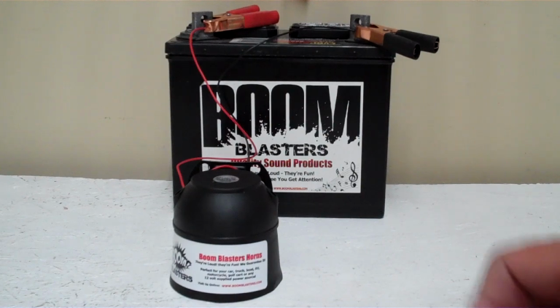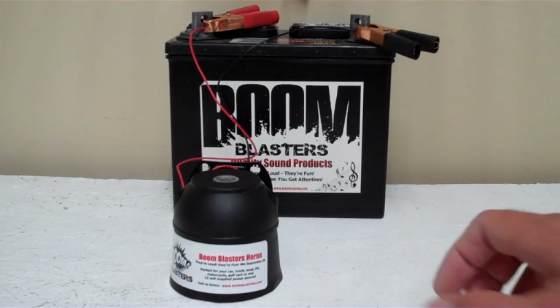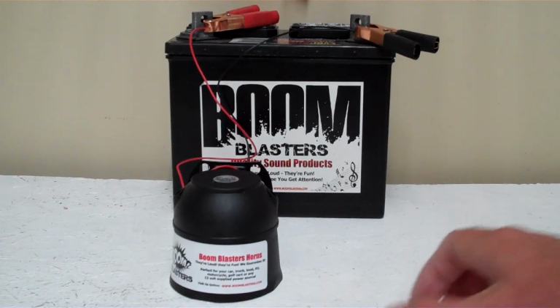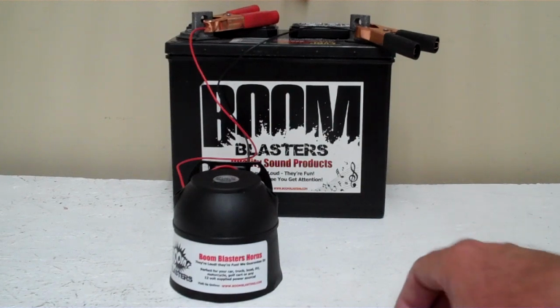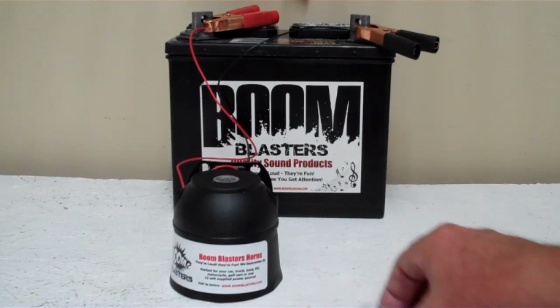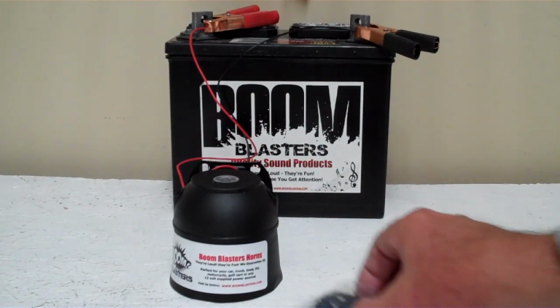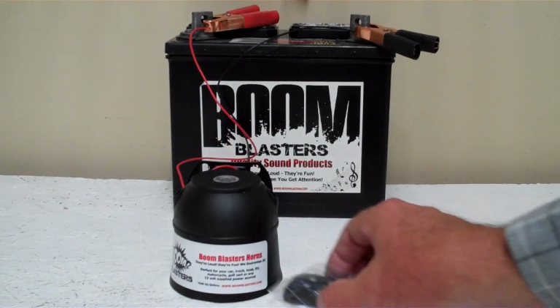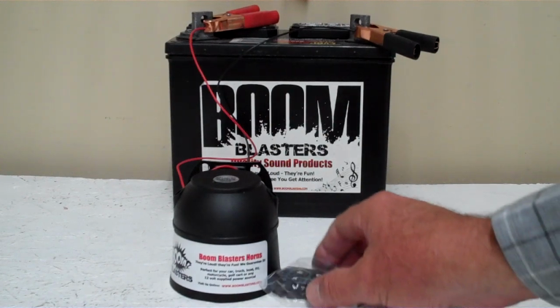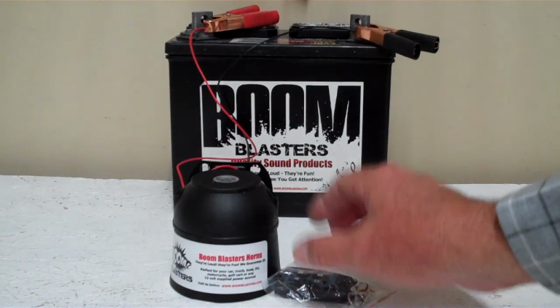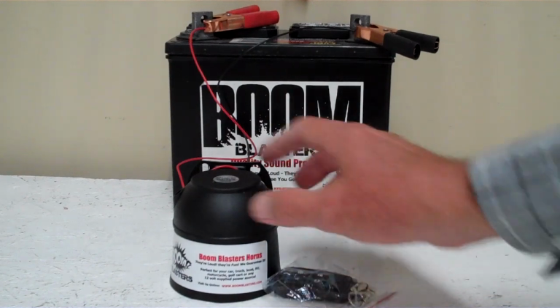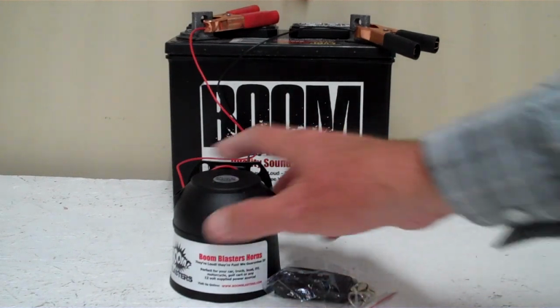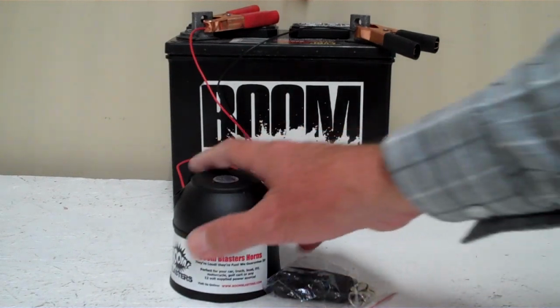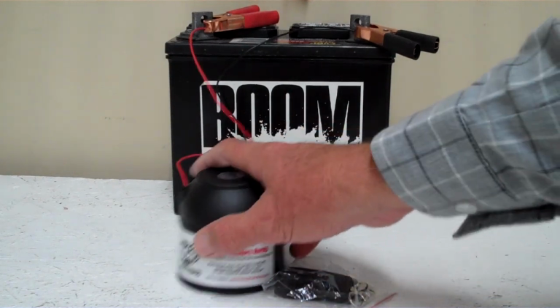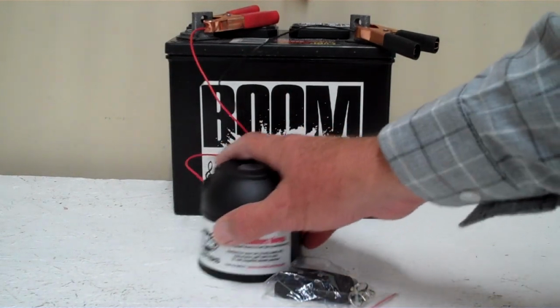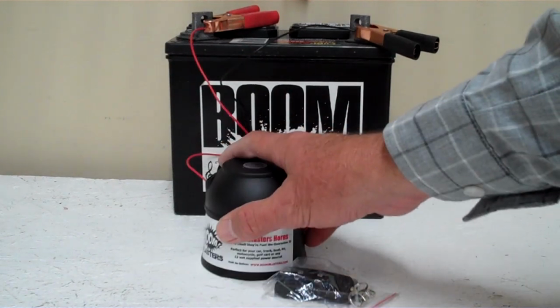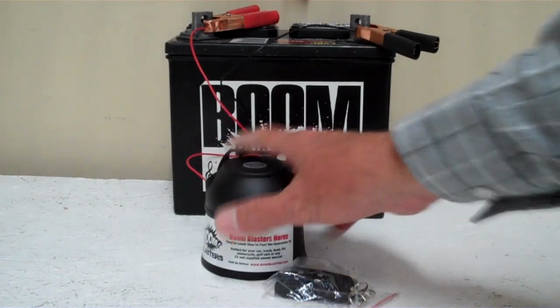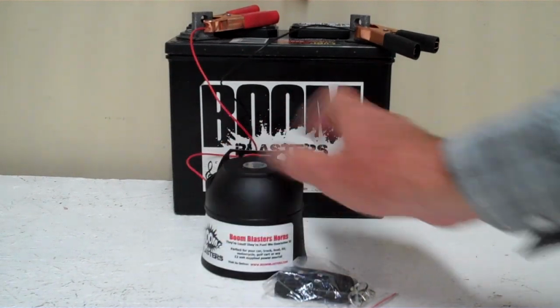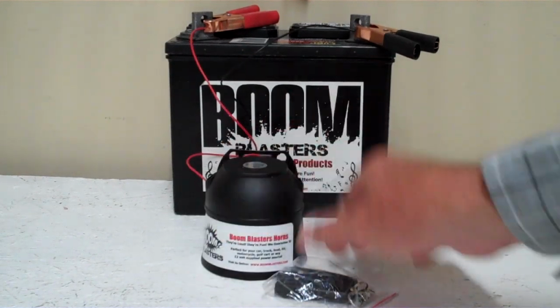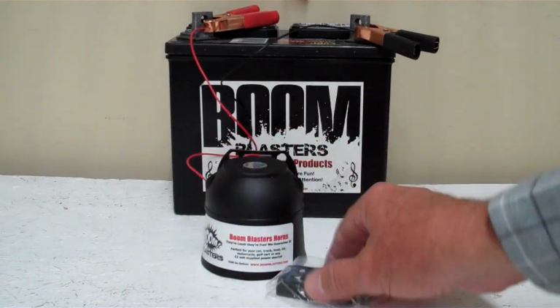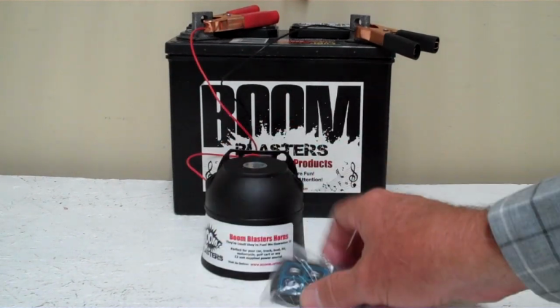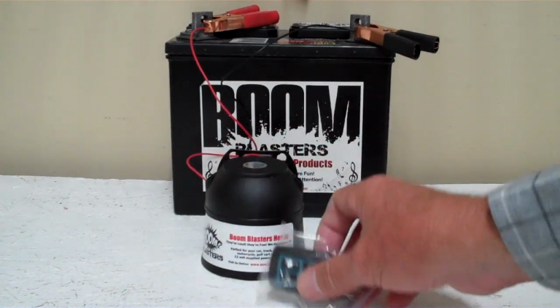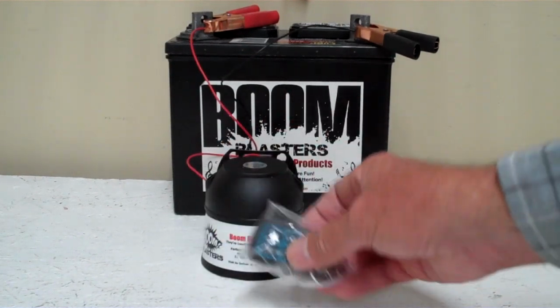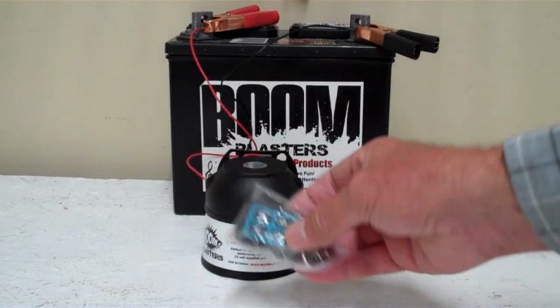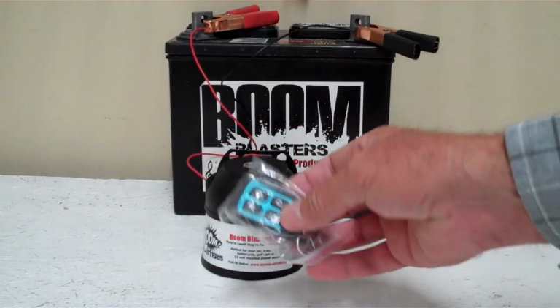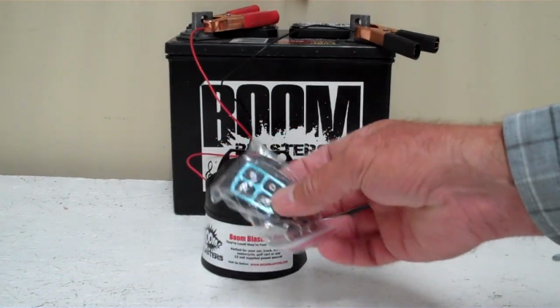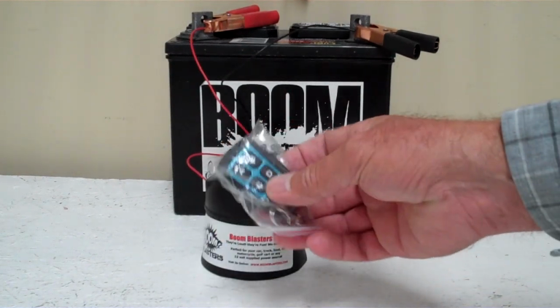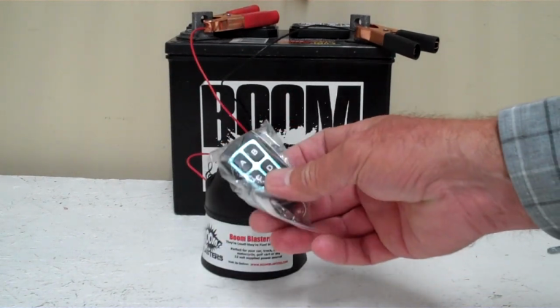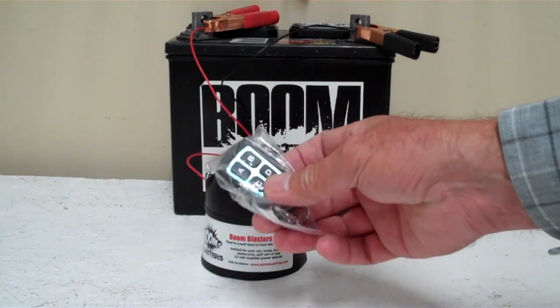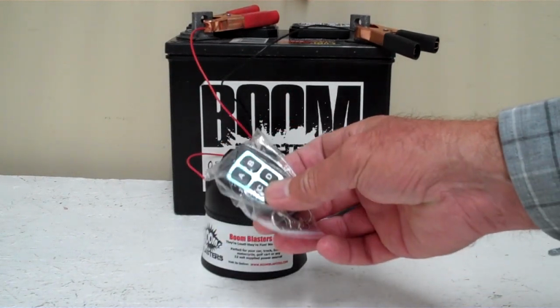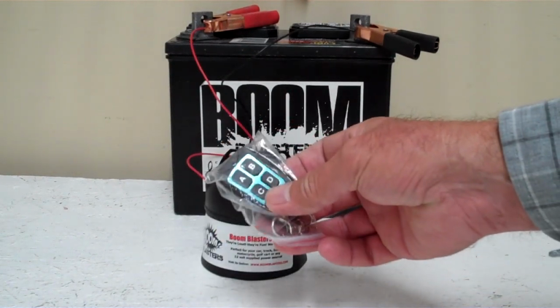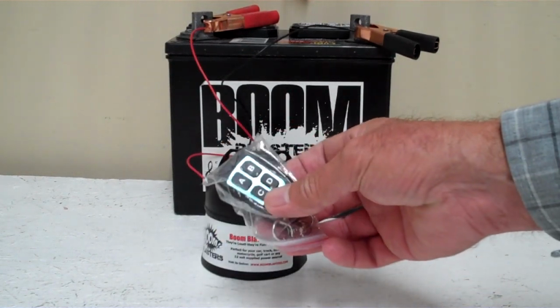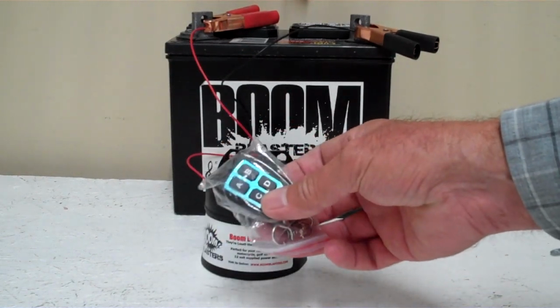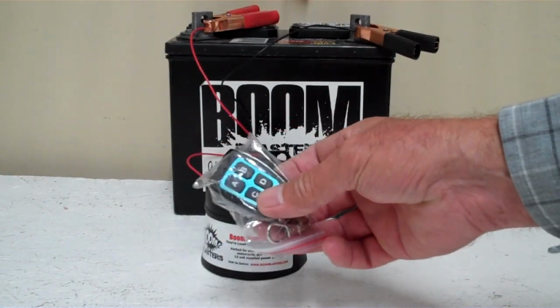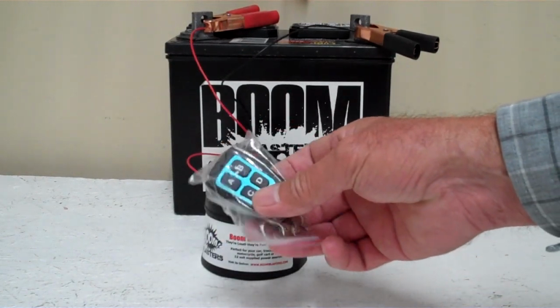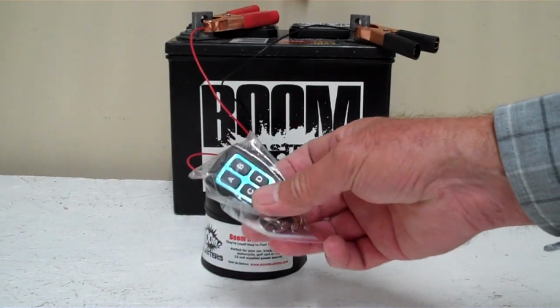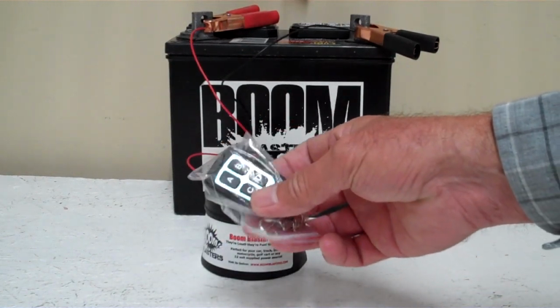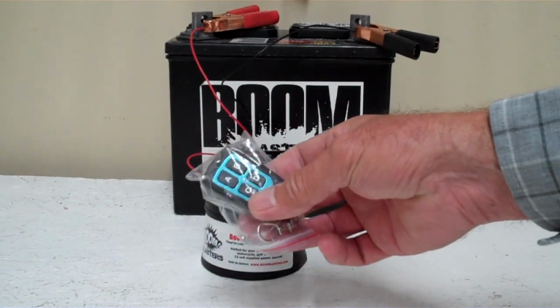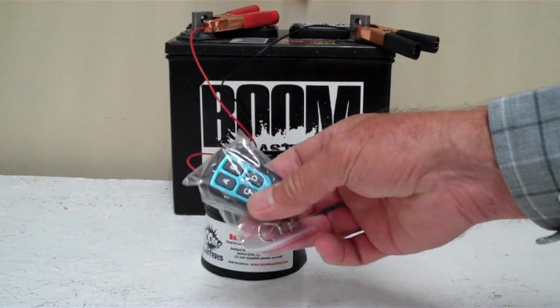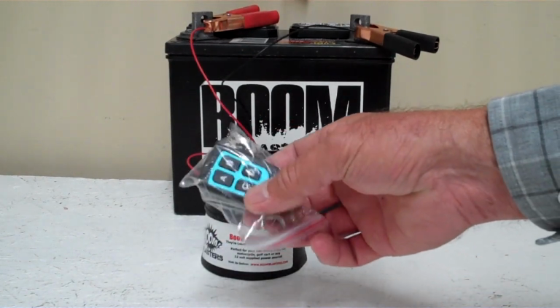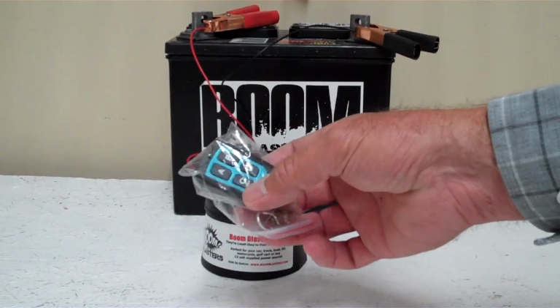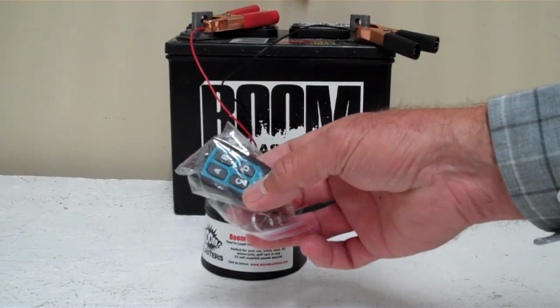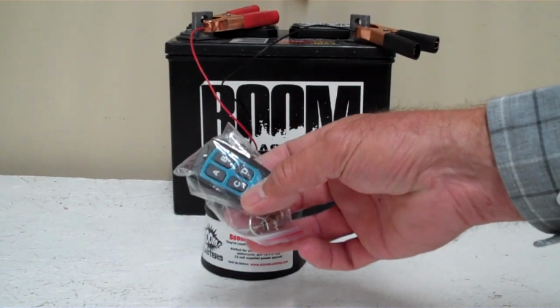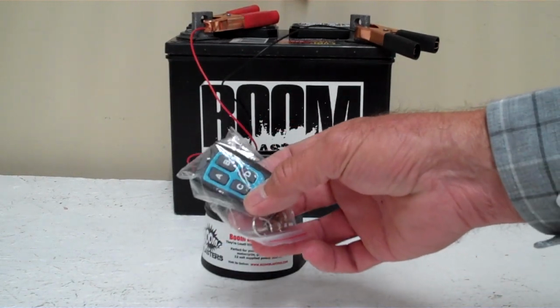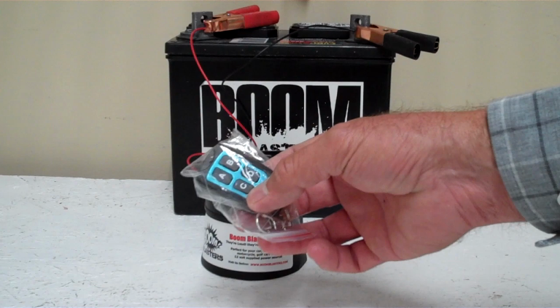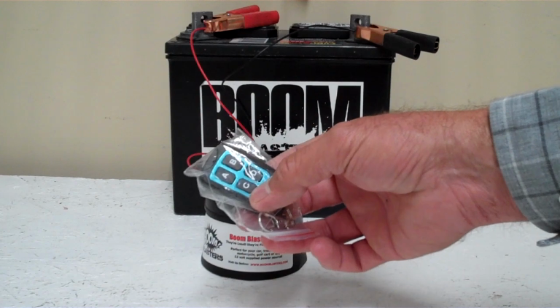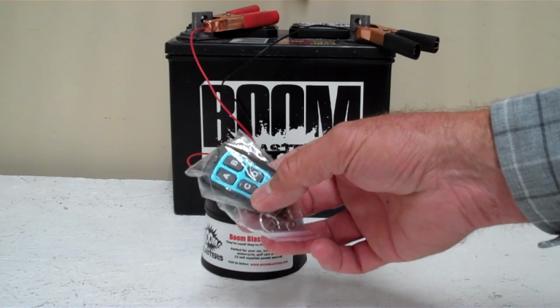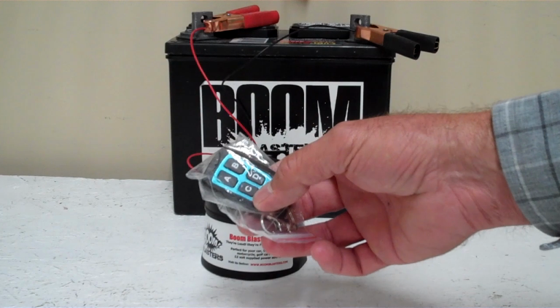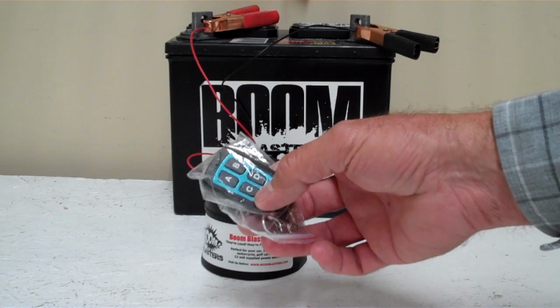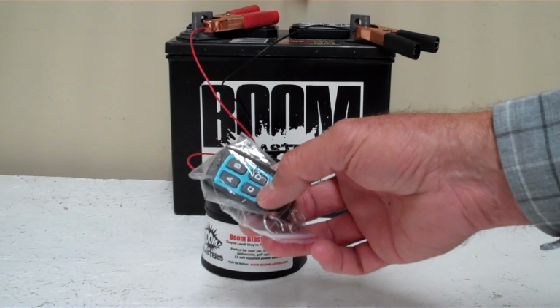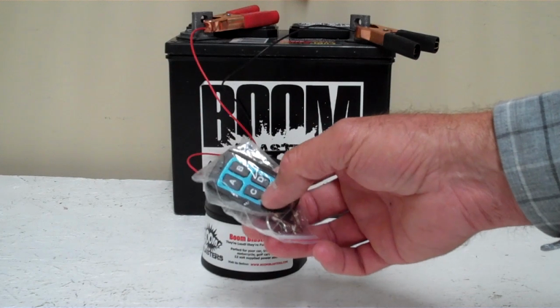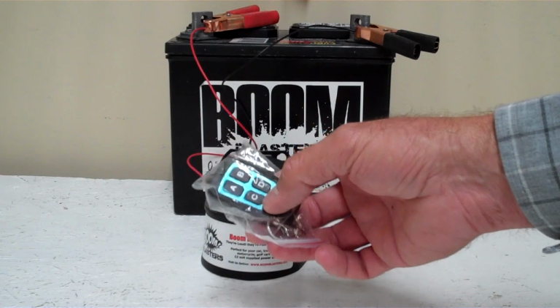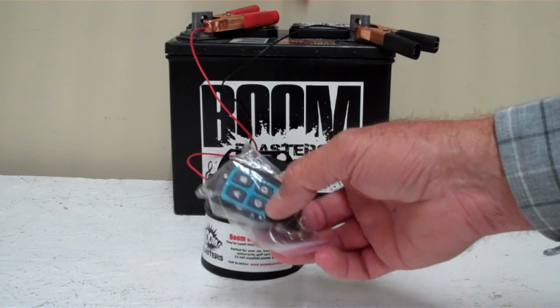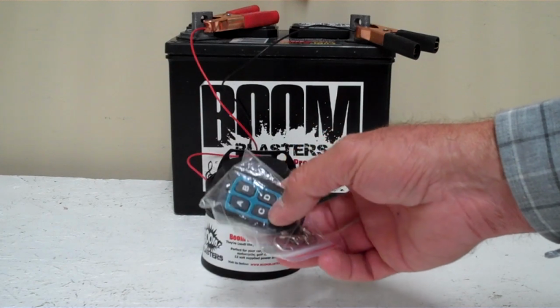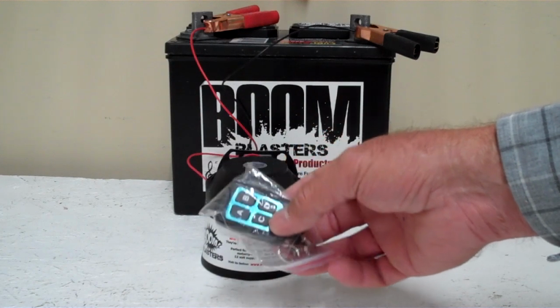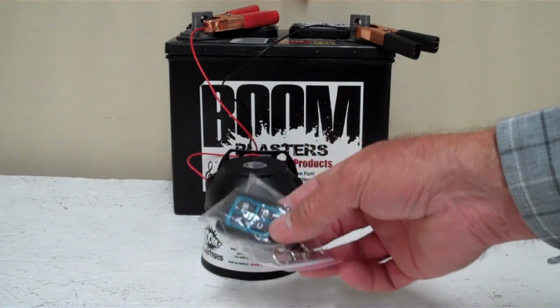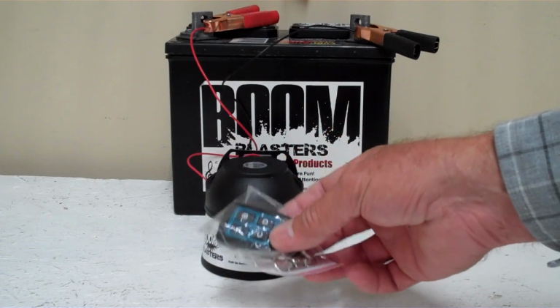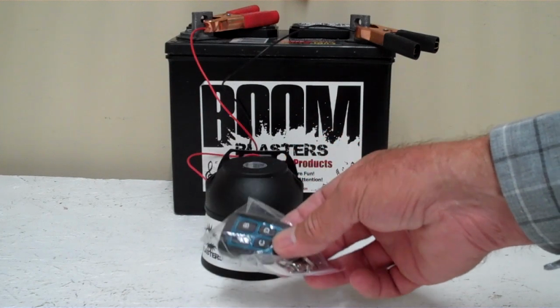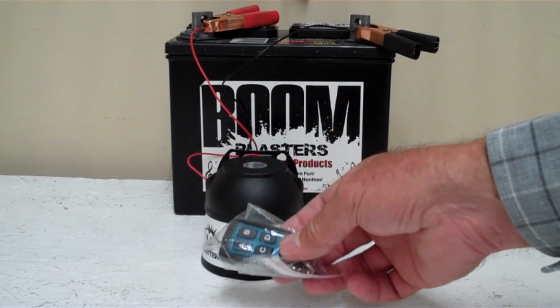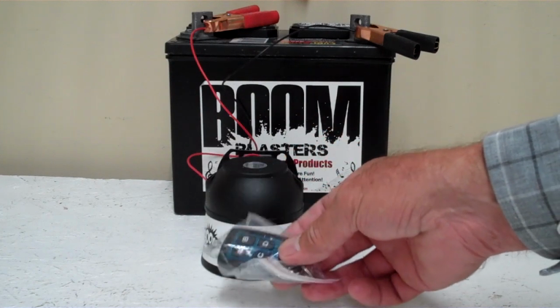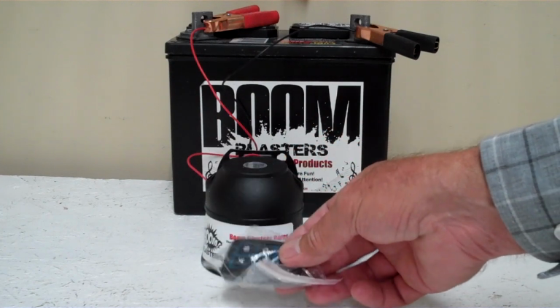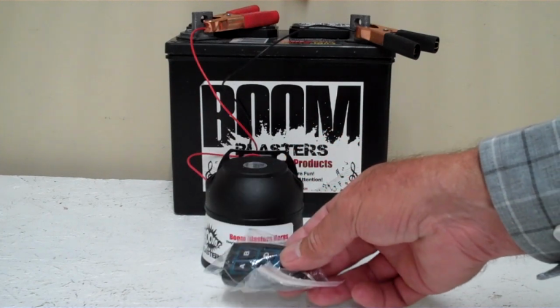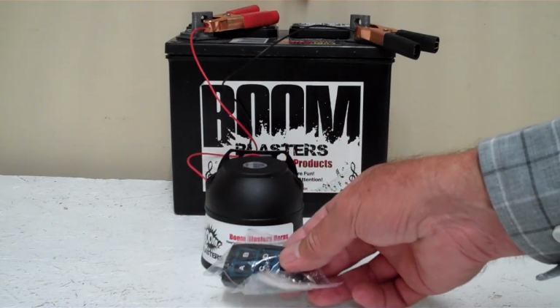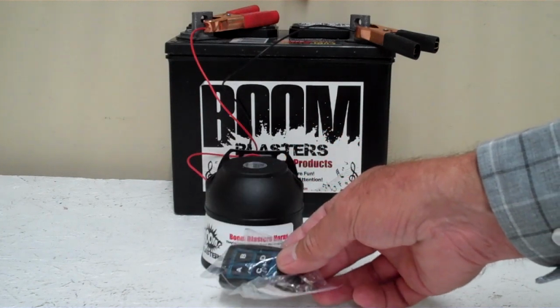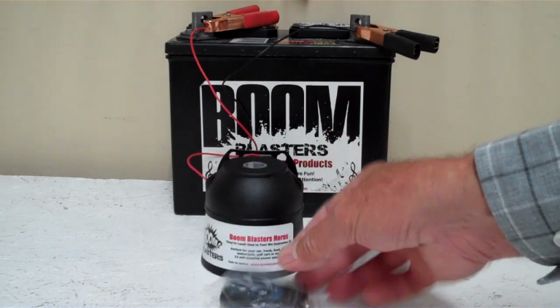Hey everyone, this is our Barnyard Sounds 4 sounds car horn. It comes with remote control, it has four buttons, so it has four different sounds on it.